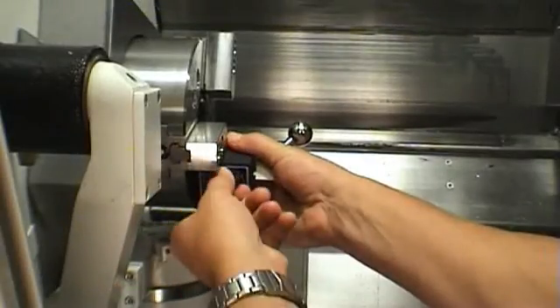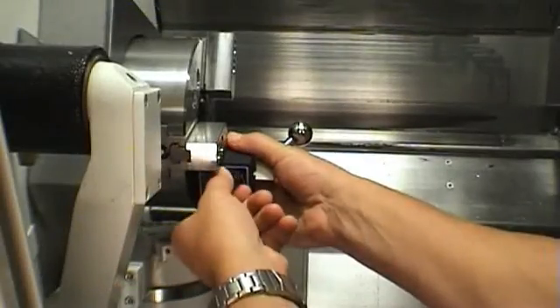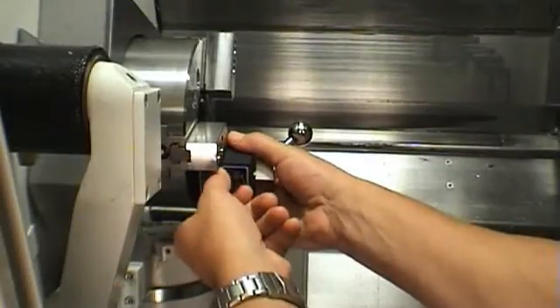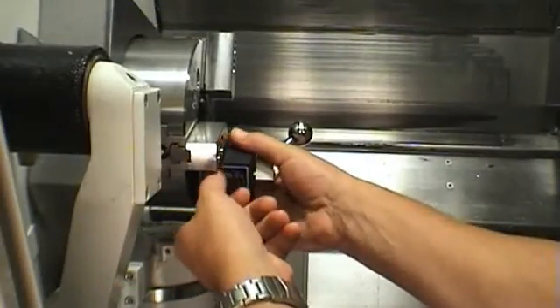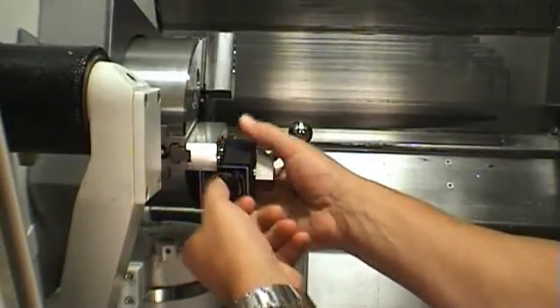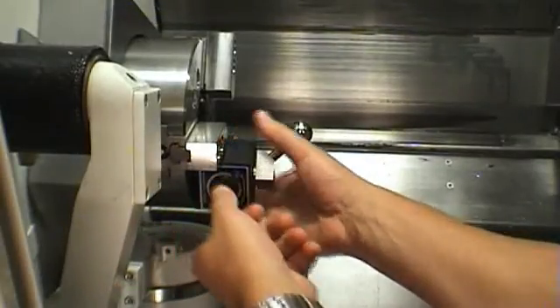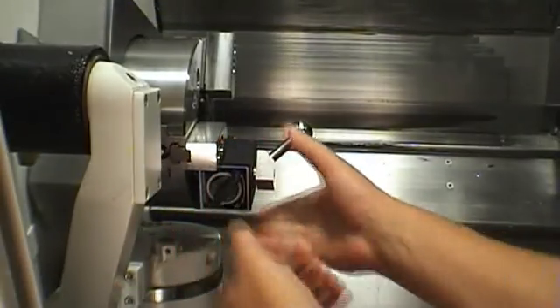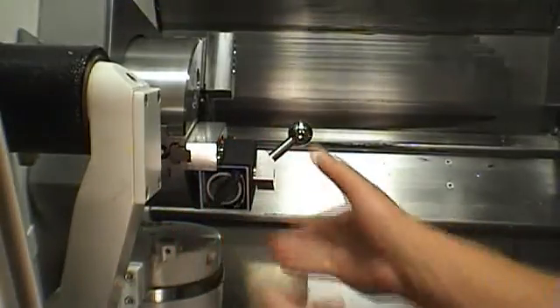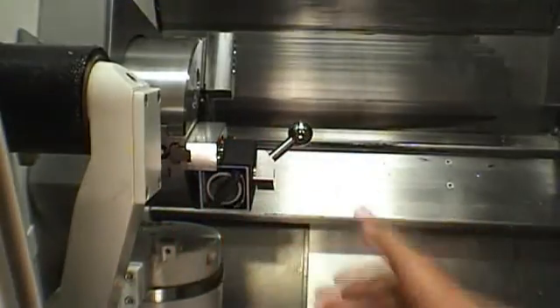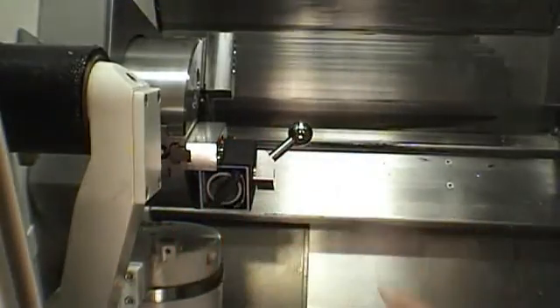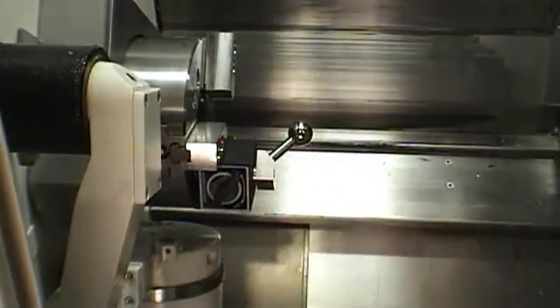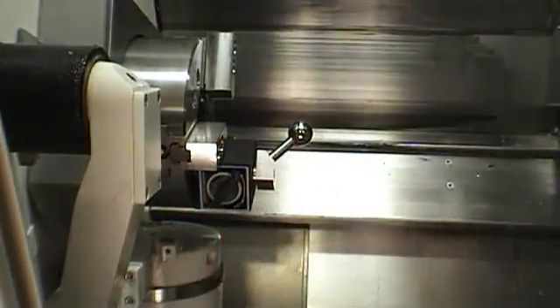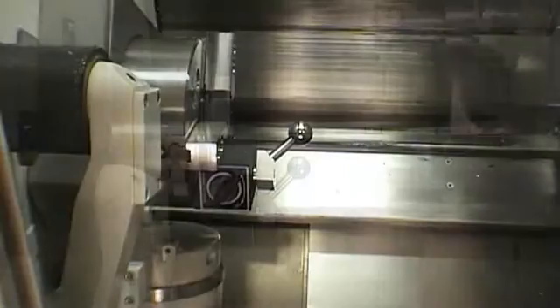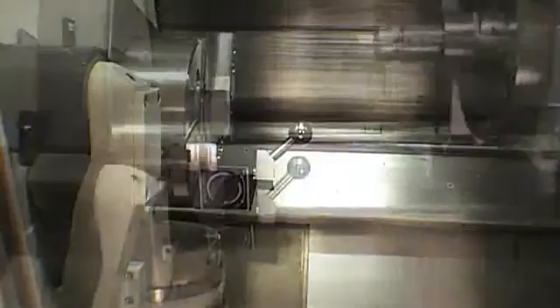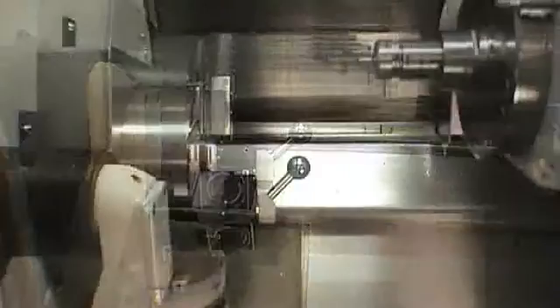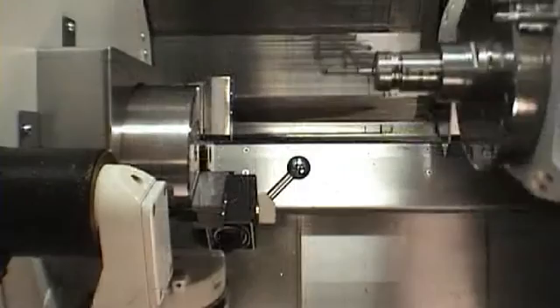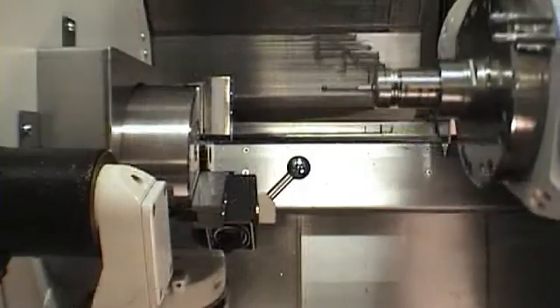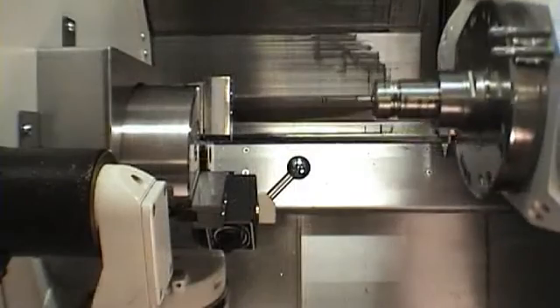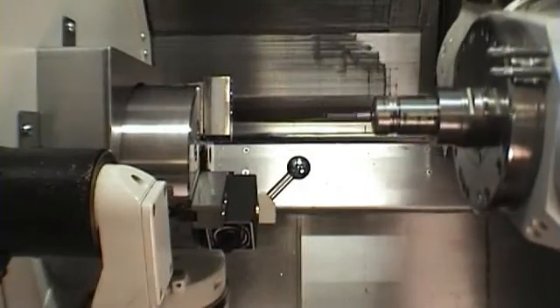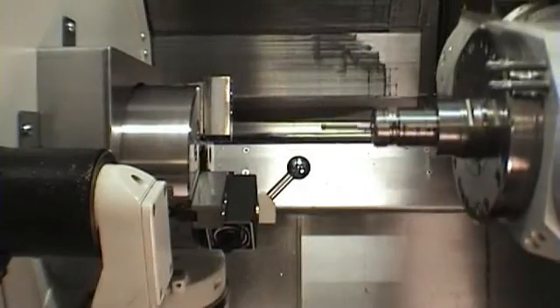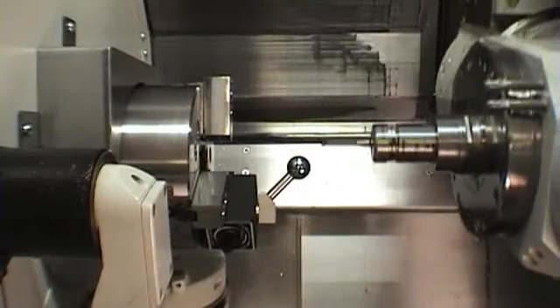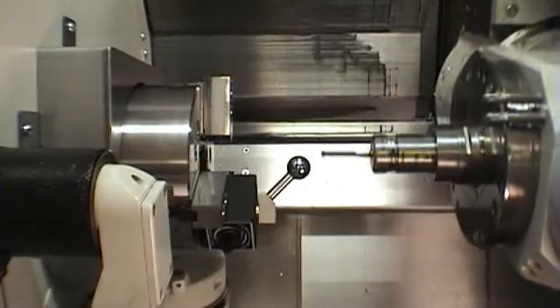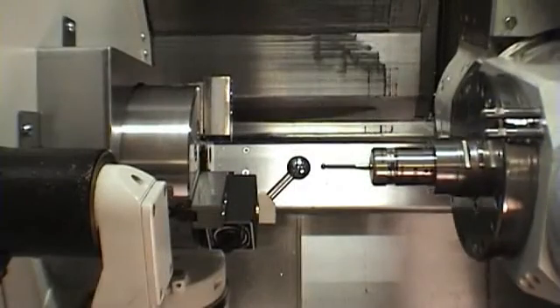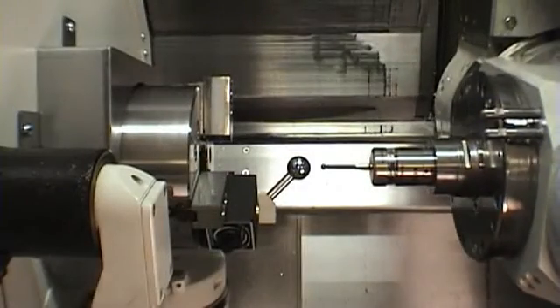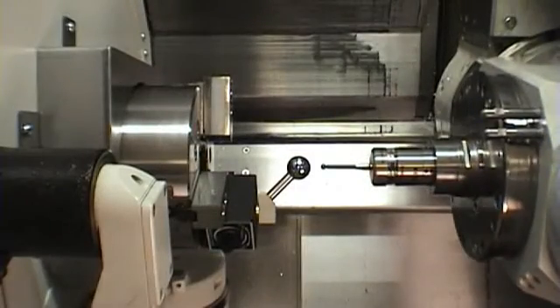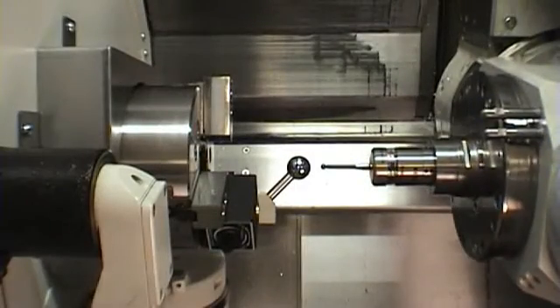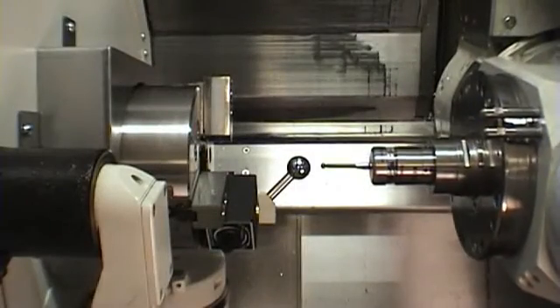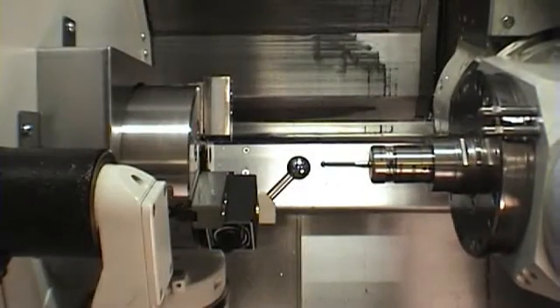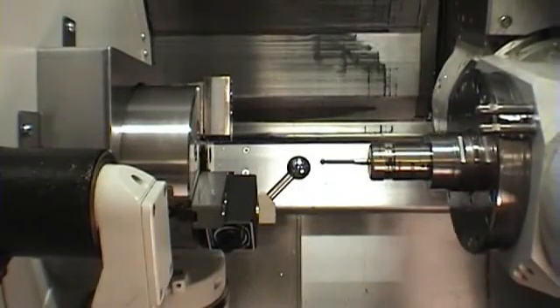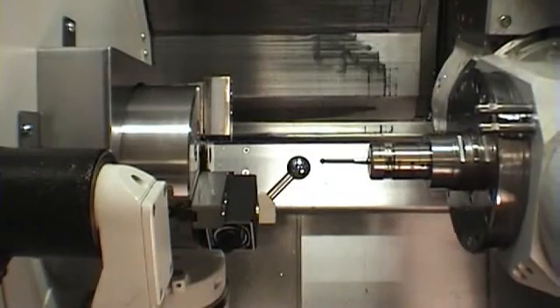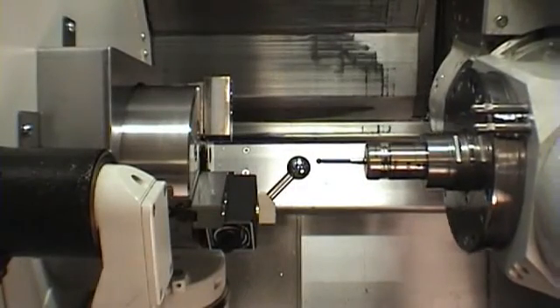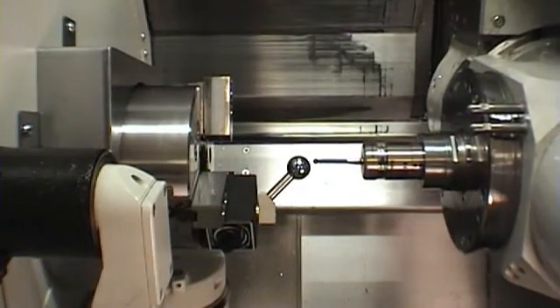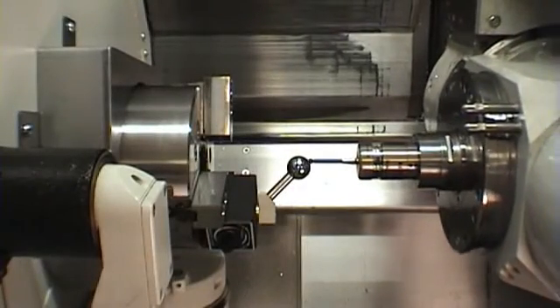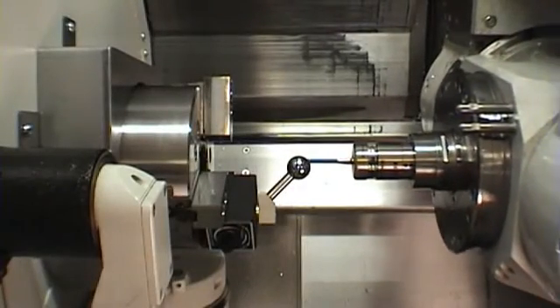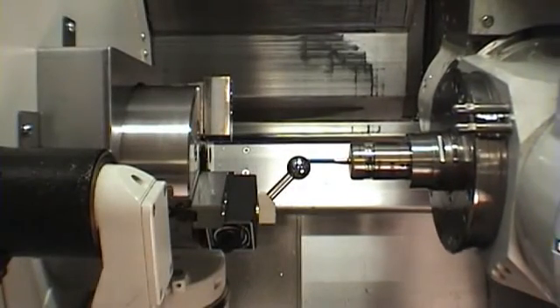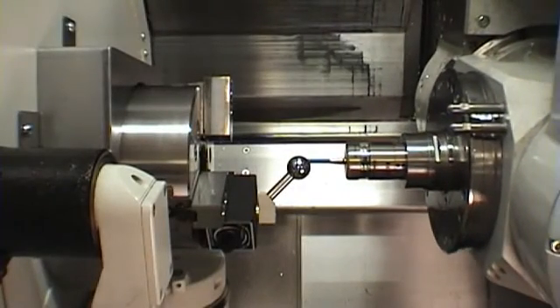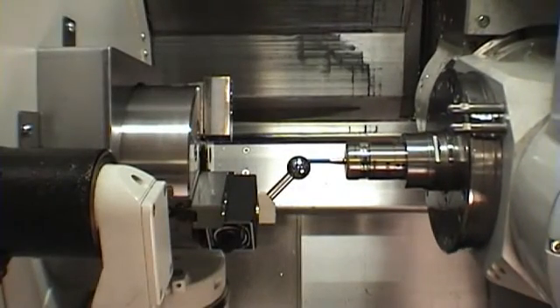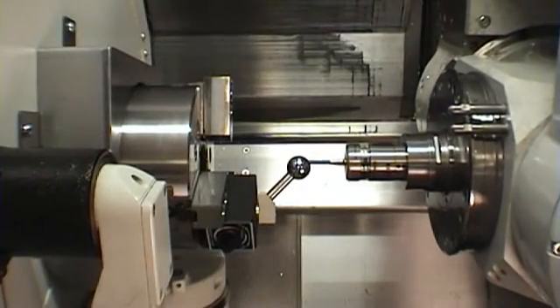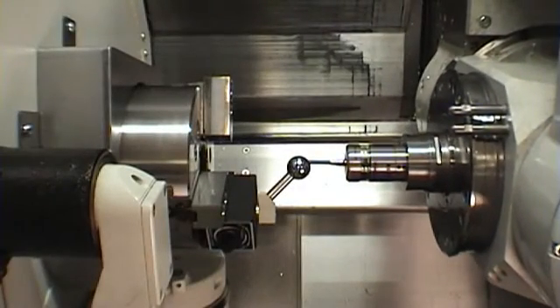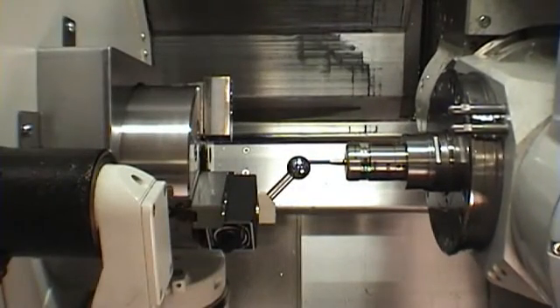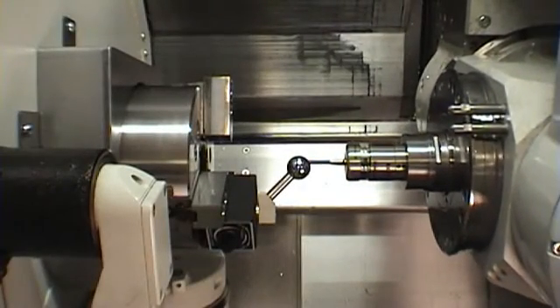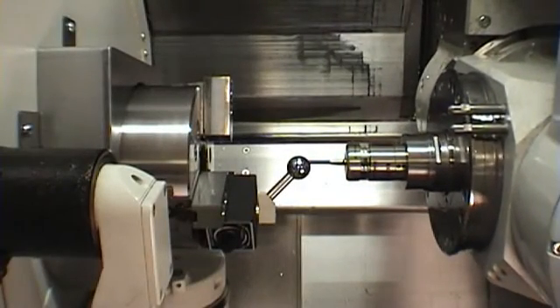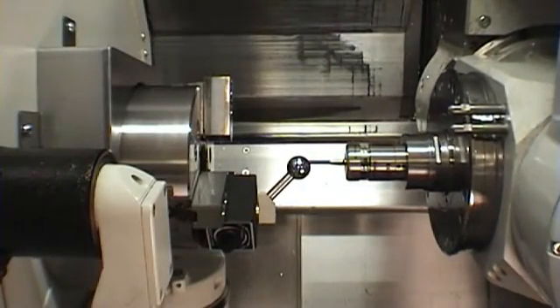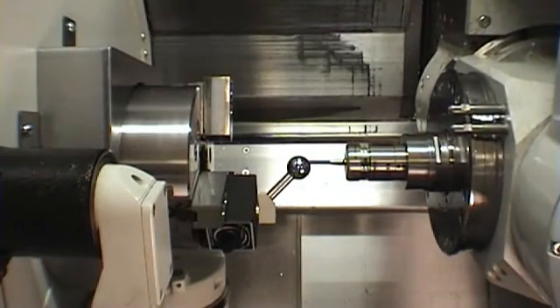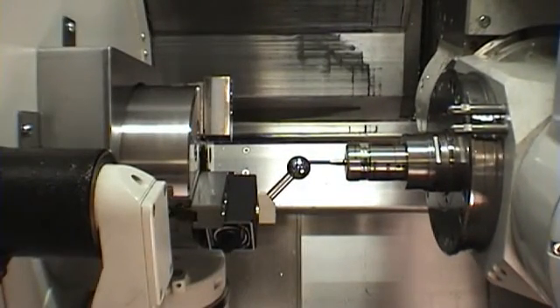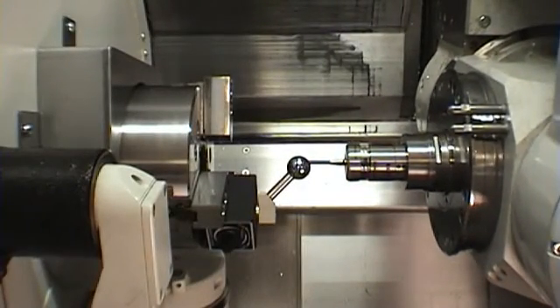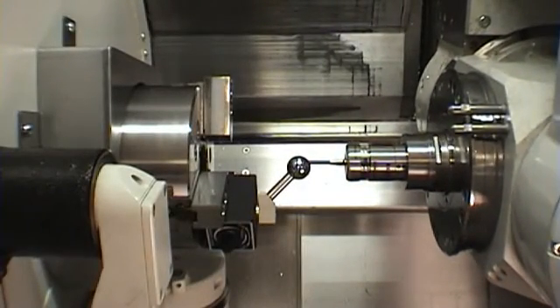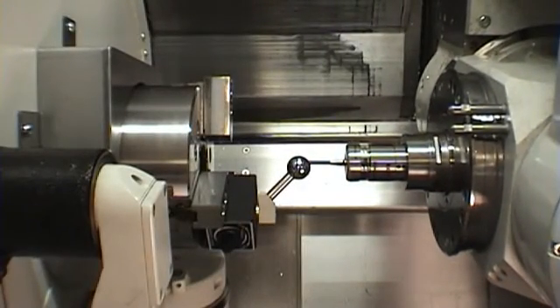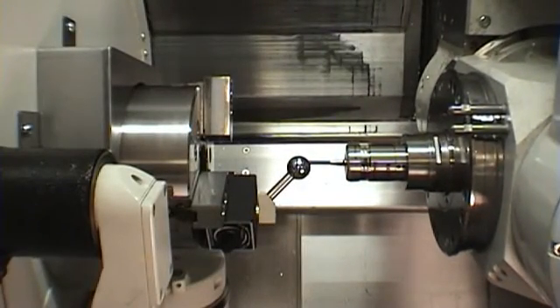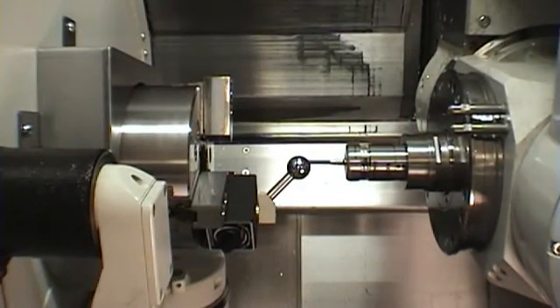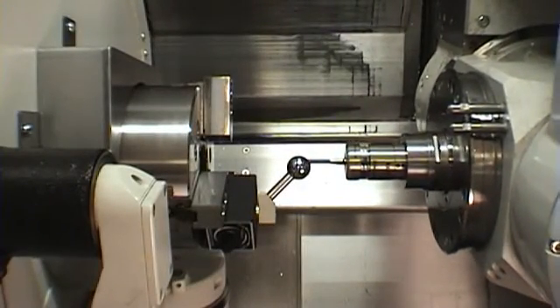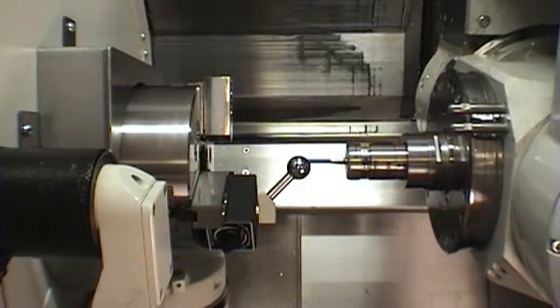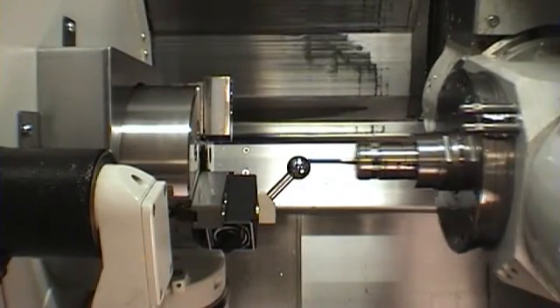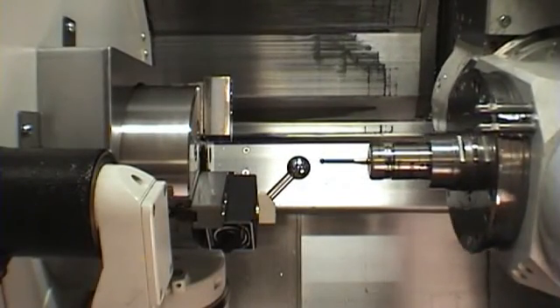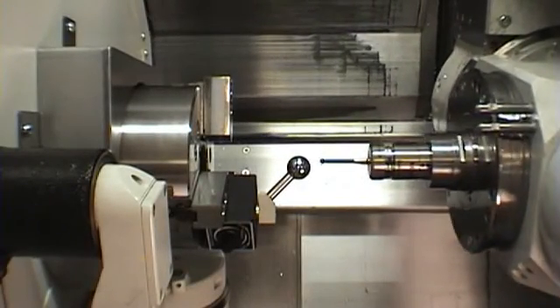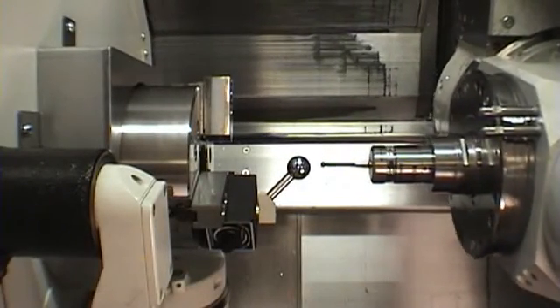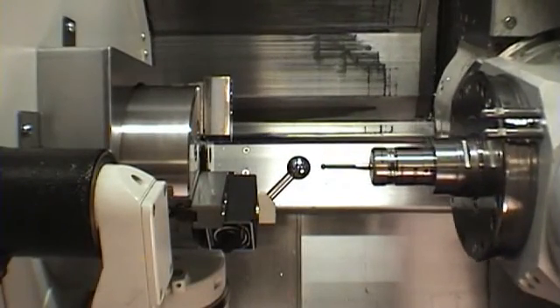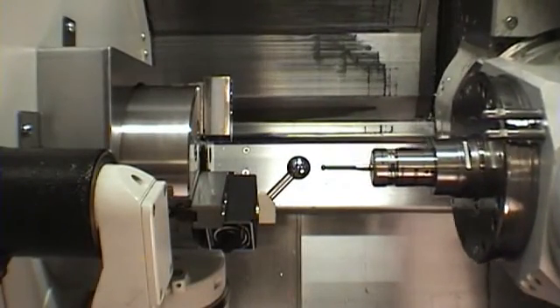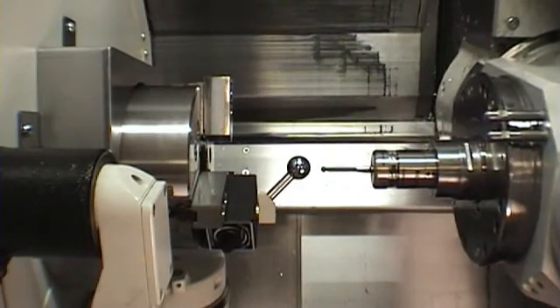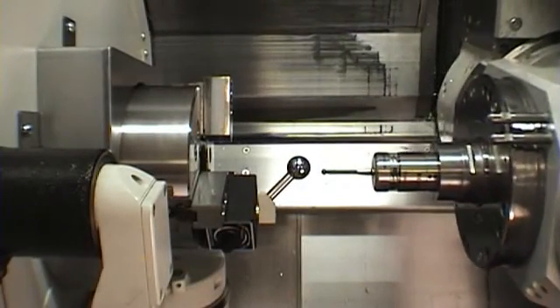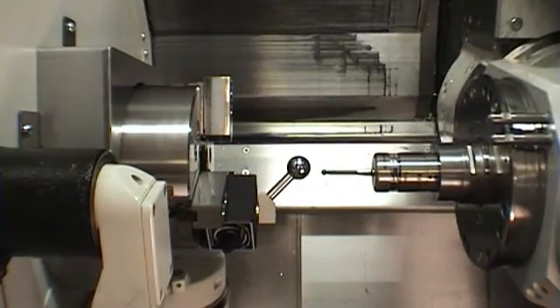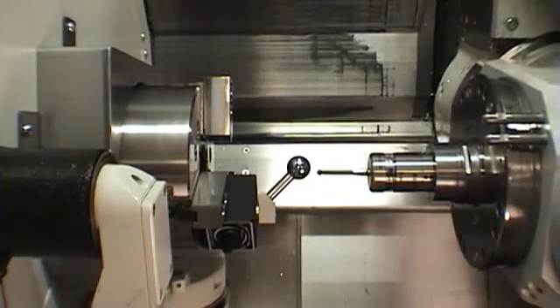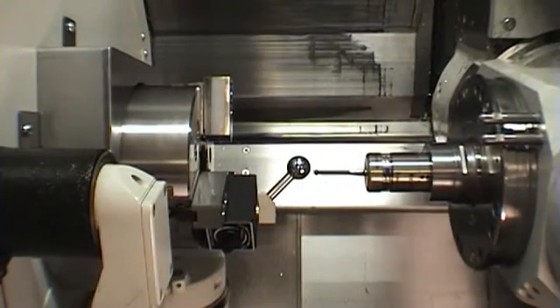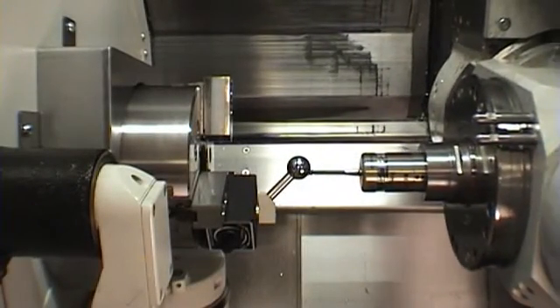Axiset is compatible with a wide range of 5-axis machining centers and multi-tasking mill-turn lathes.